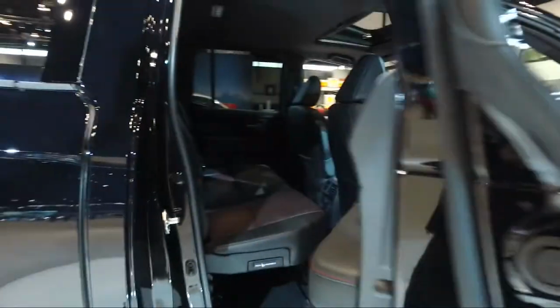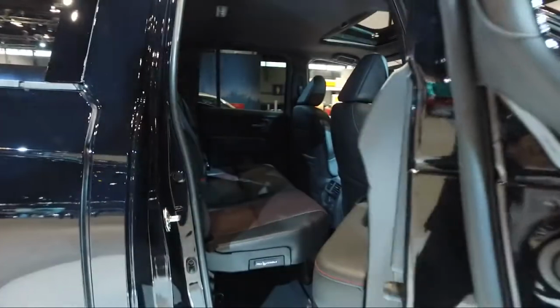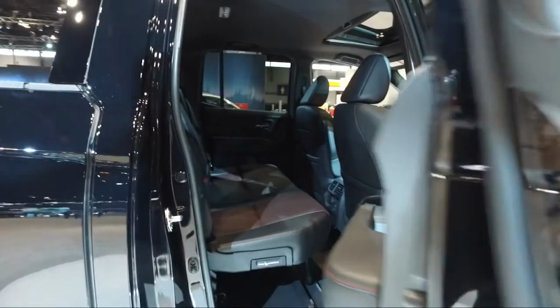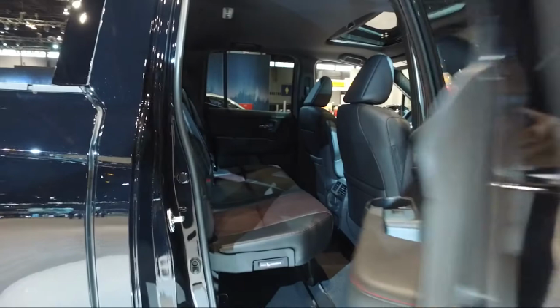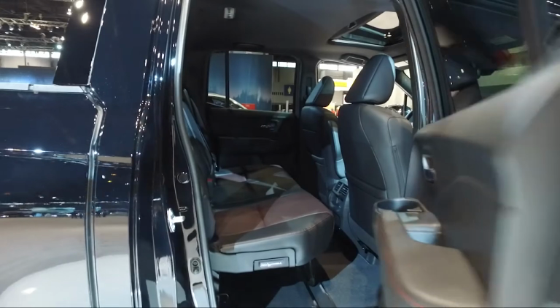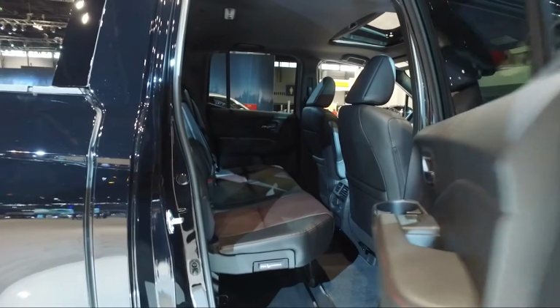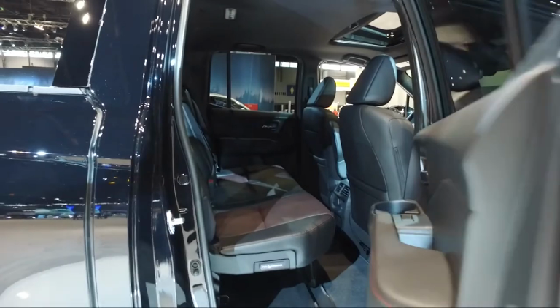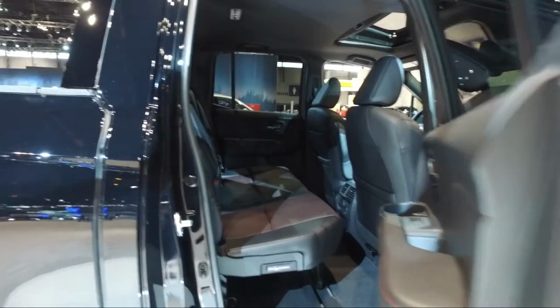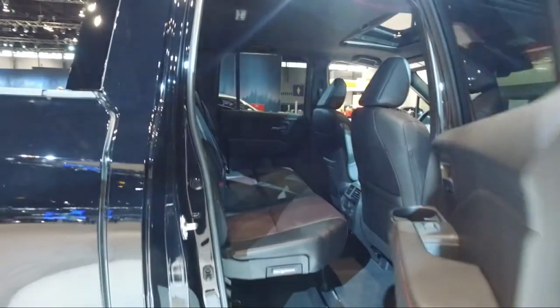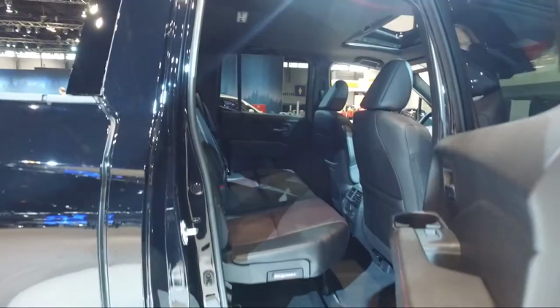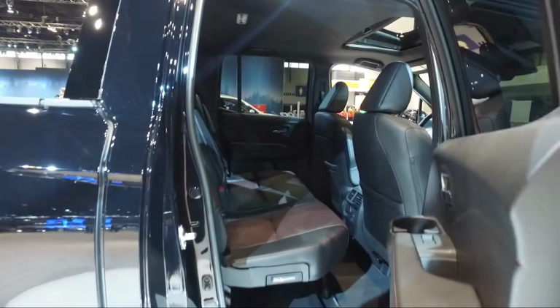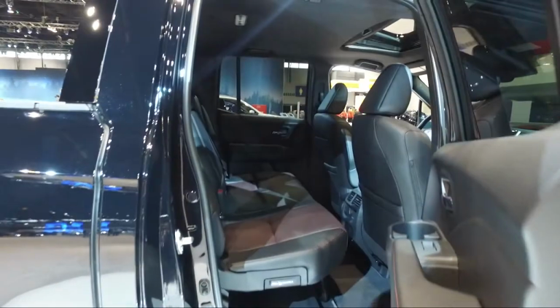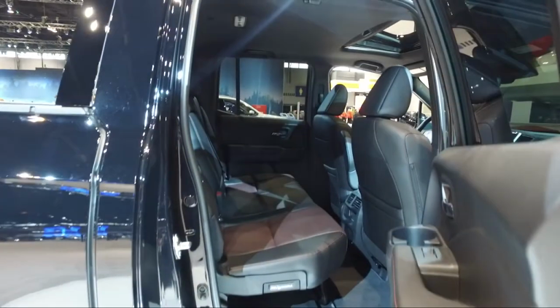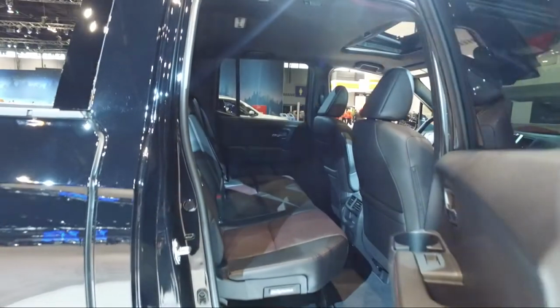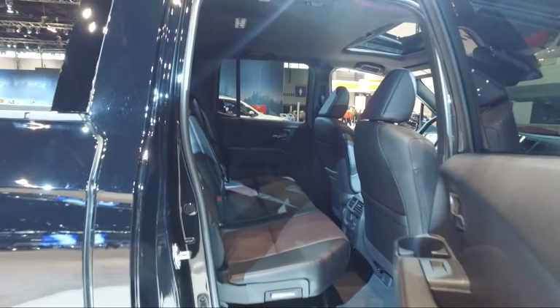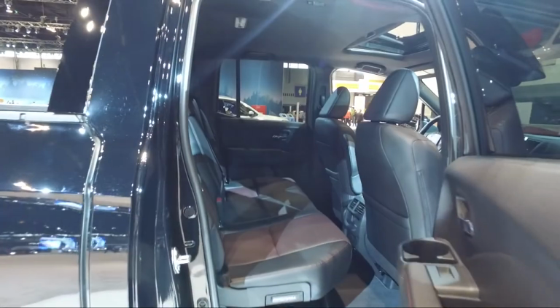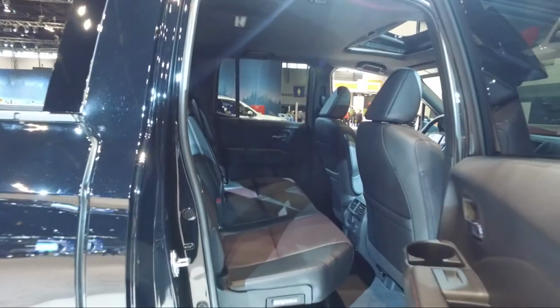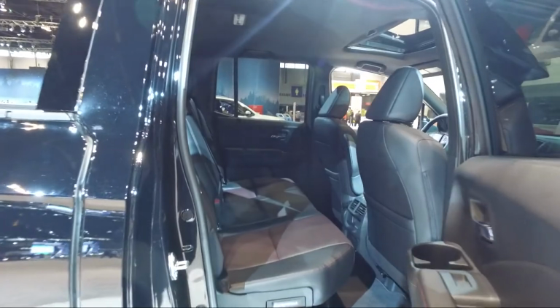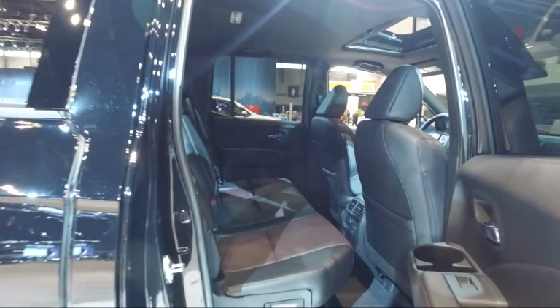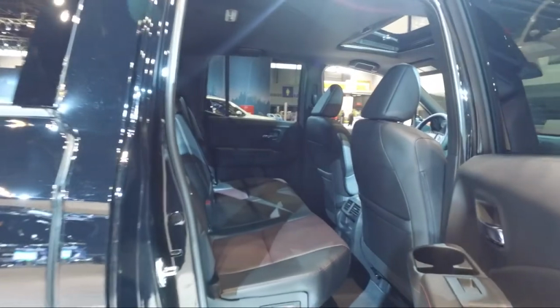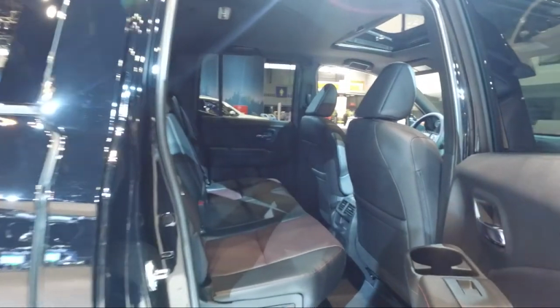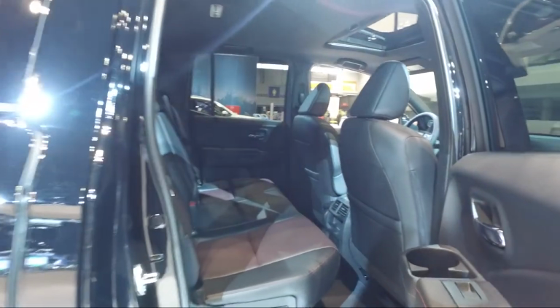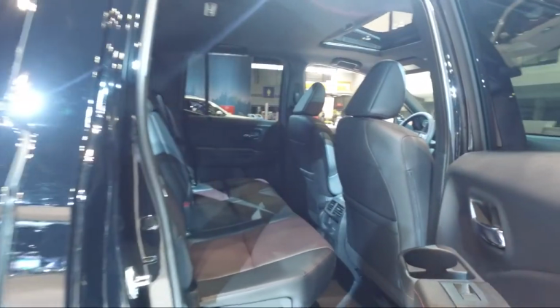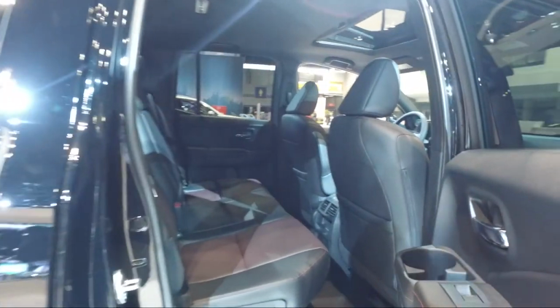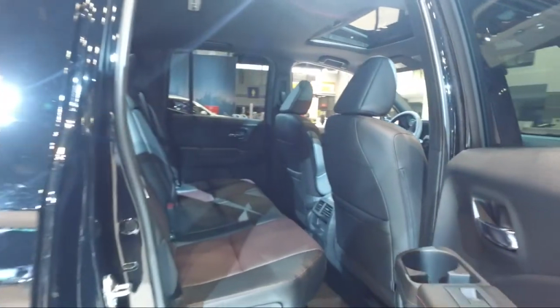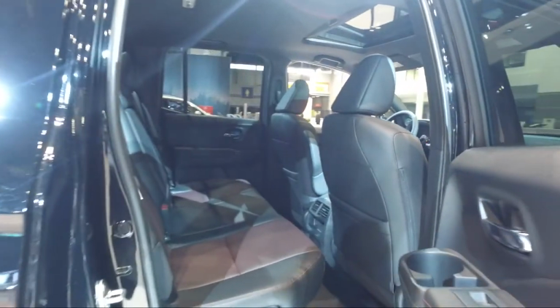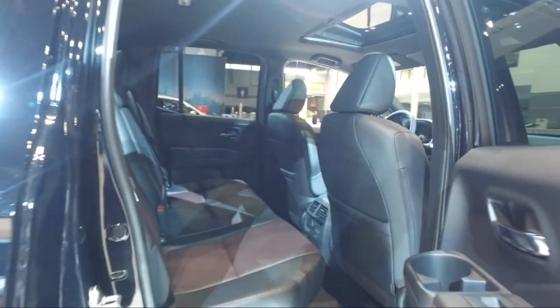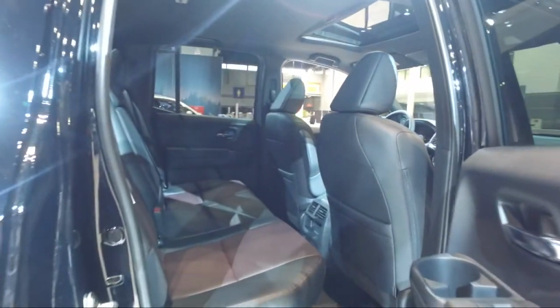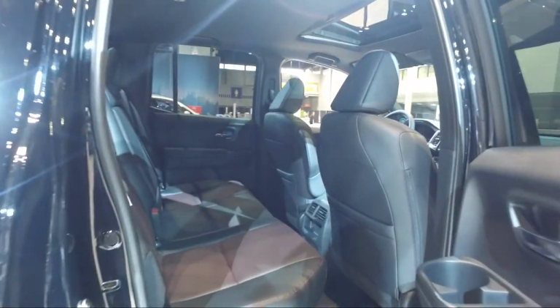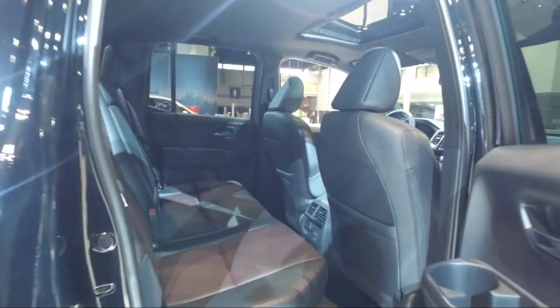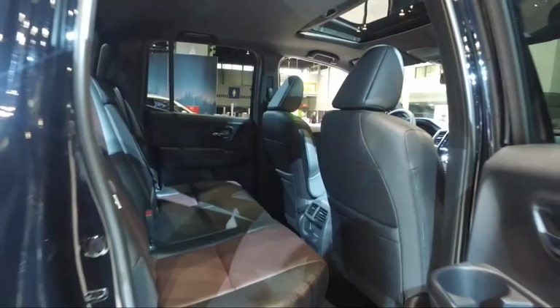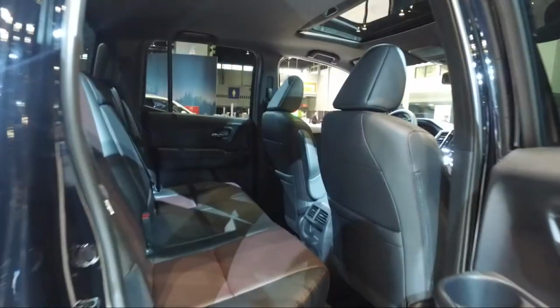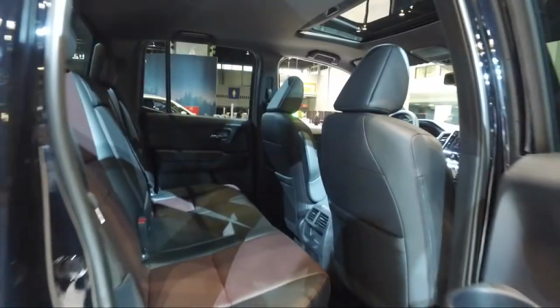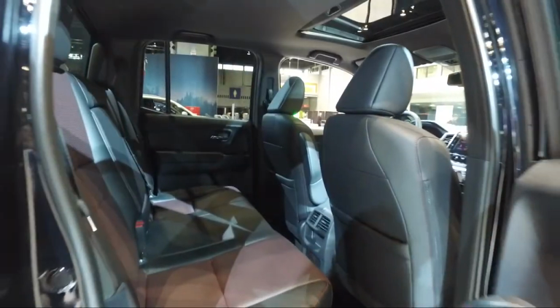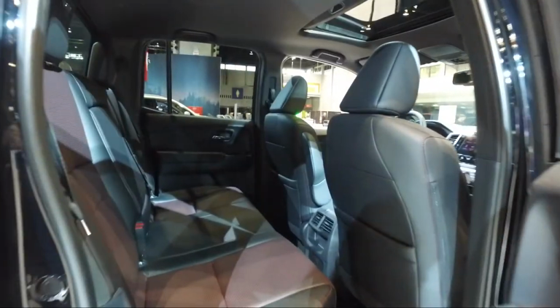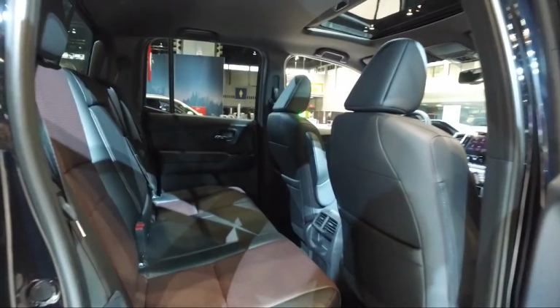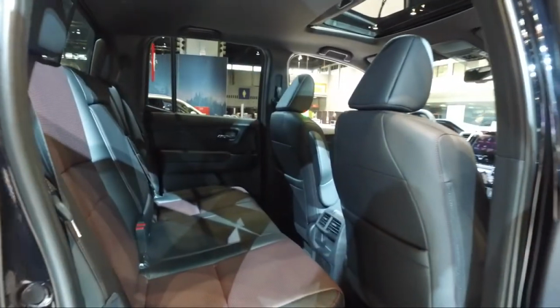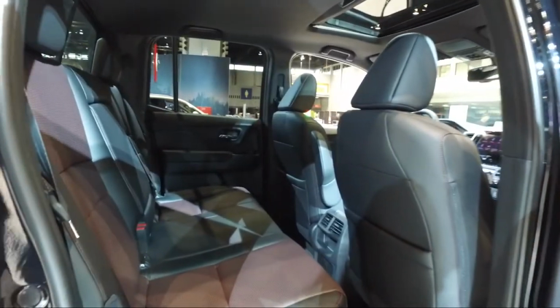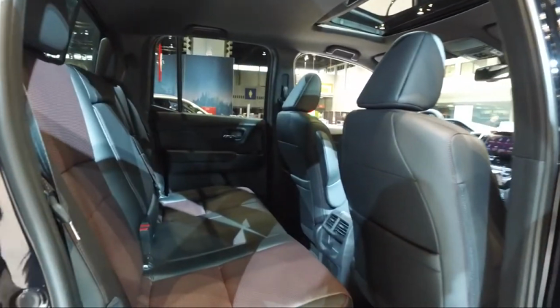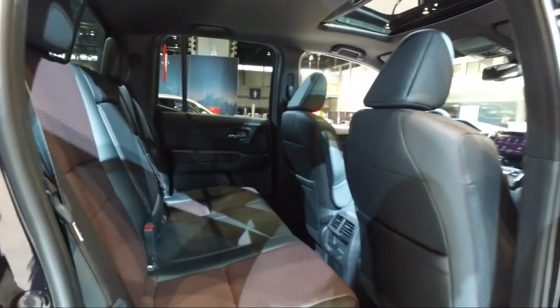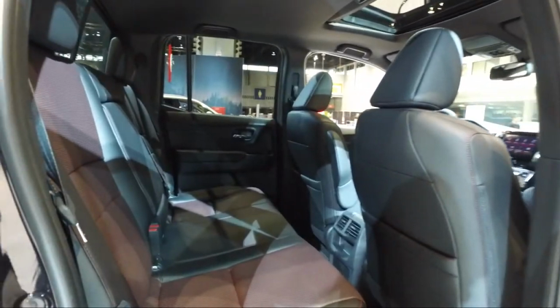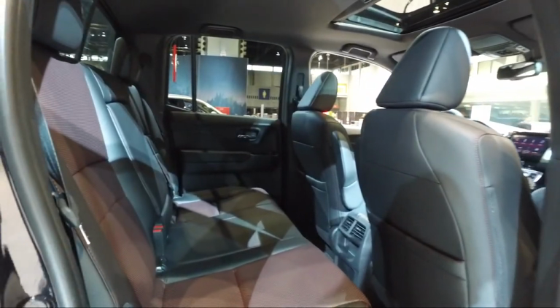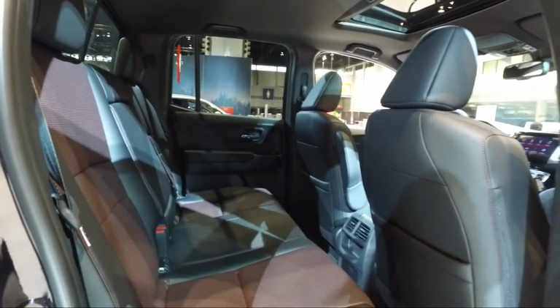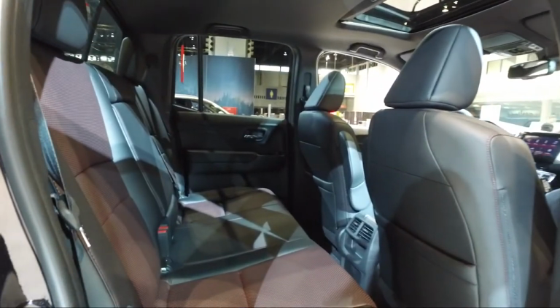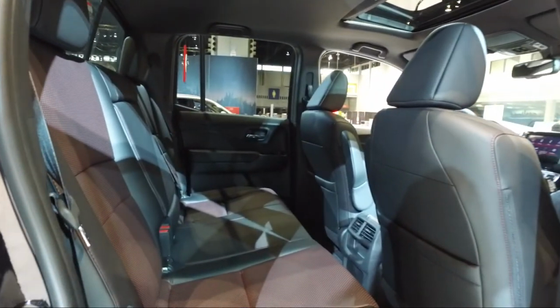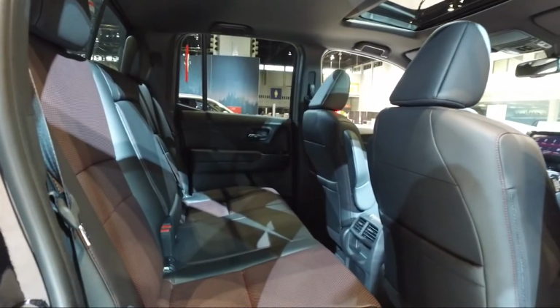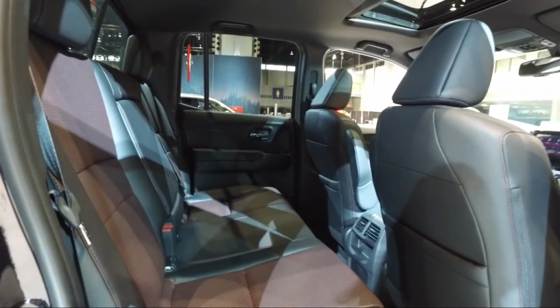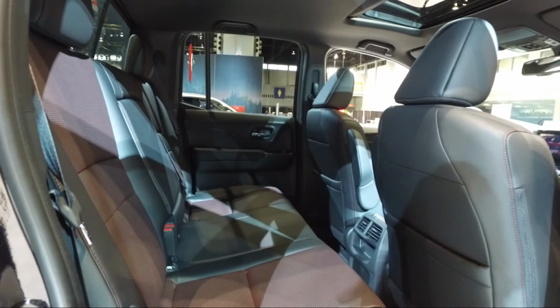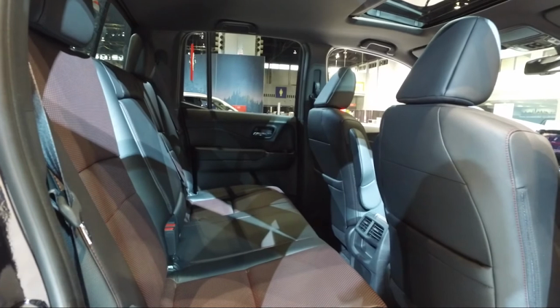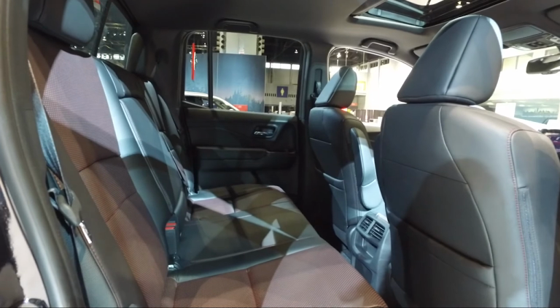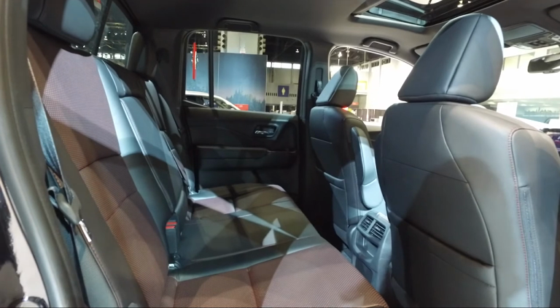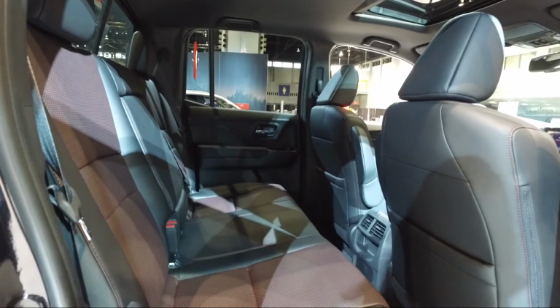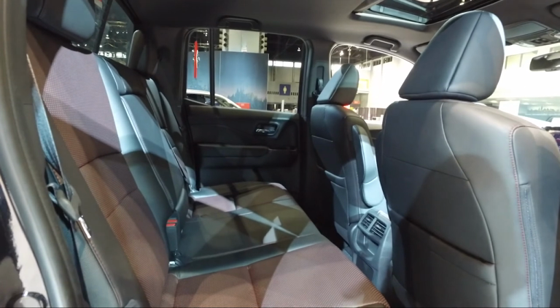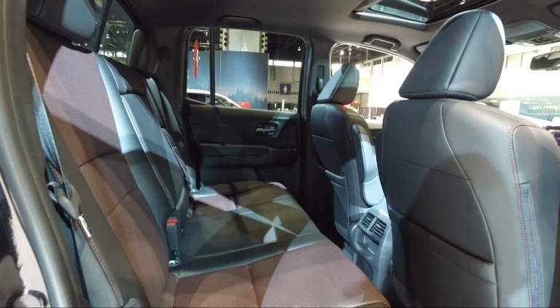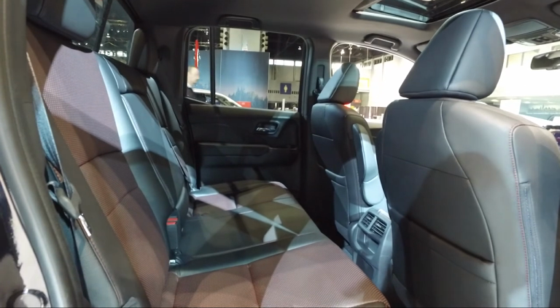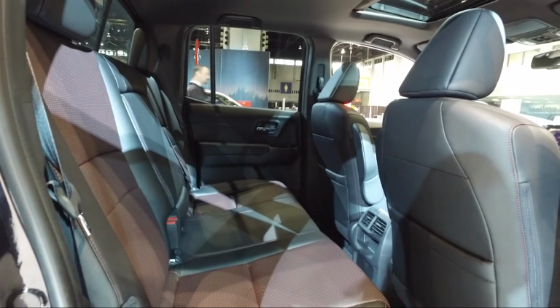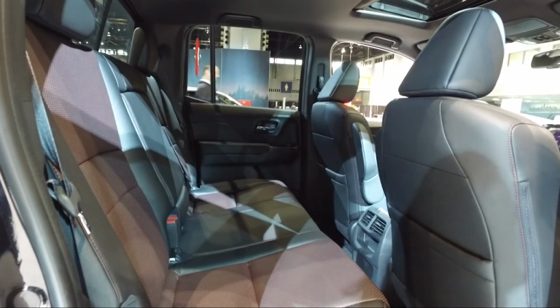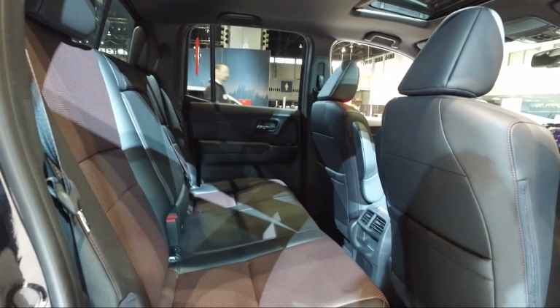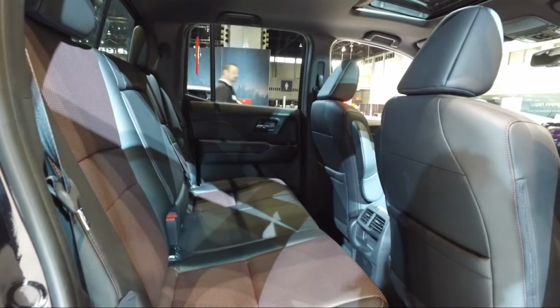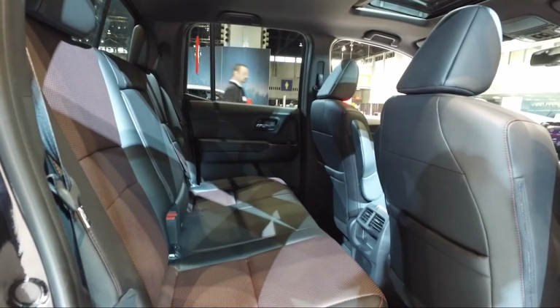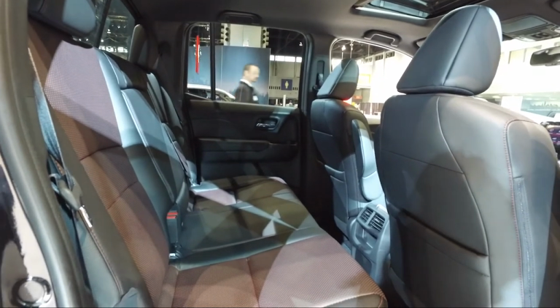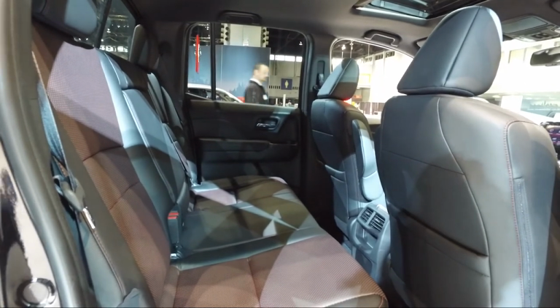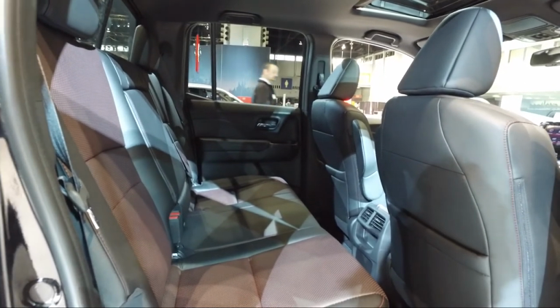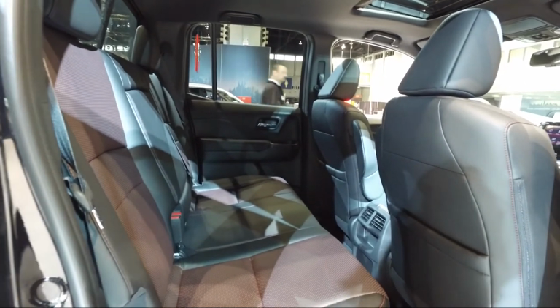Compared to typical midsize trucks, the Ridgeline's rear seats are positively spacious, and the interior is as good or better than the top-trimmed competition.